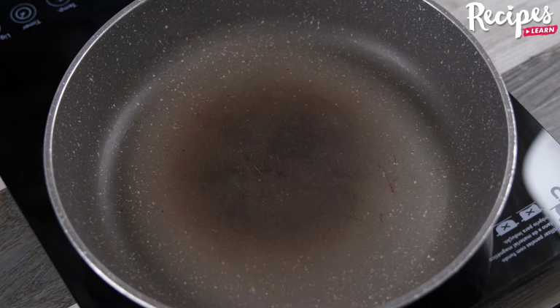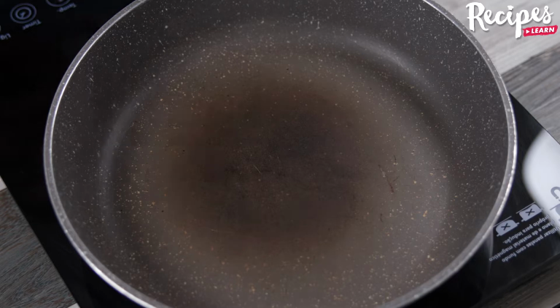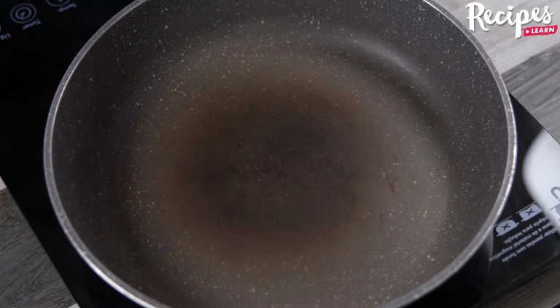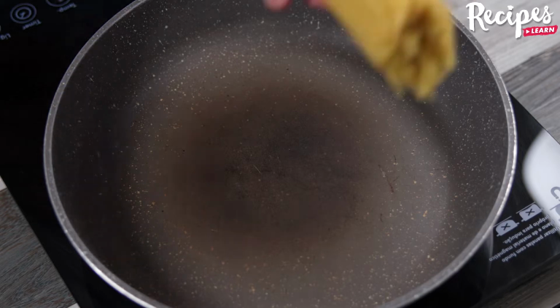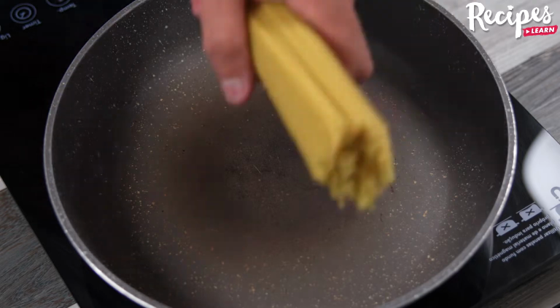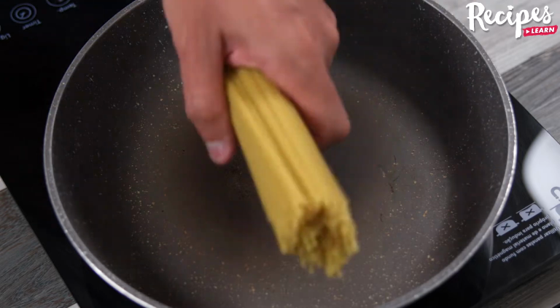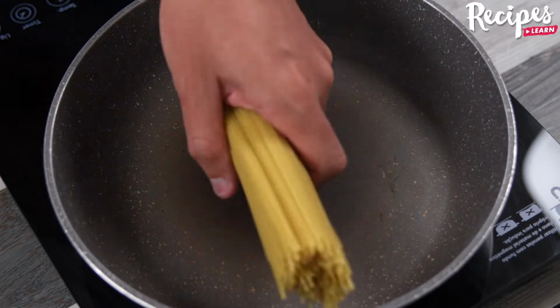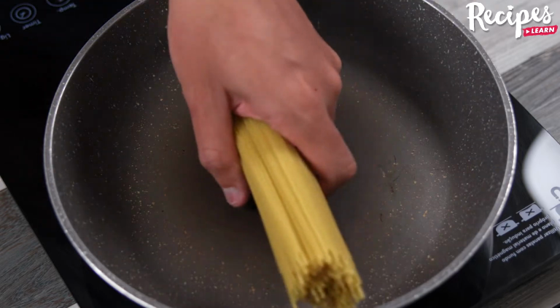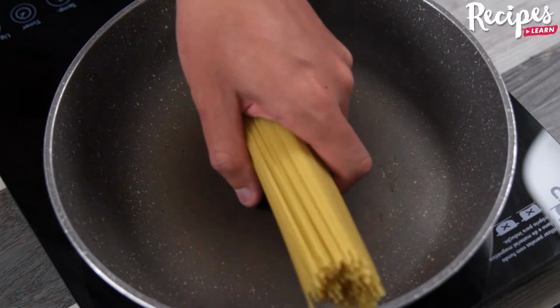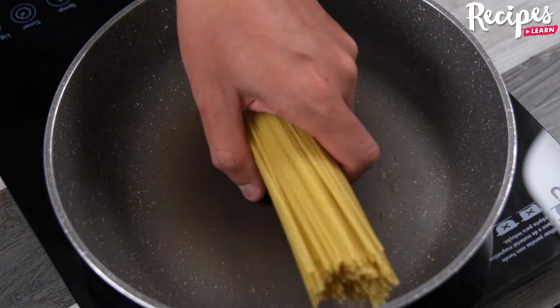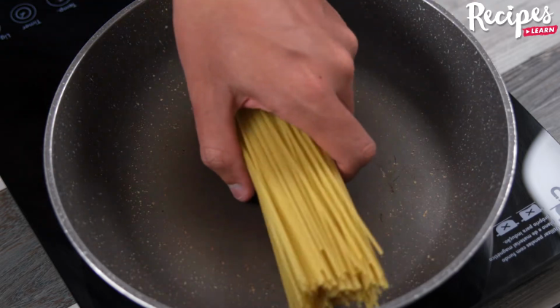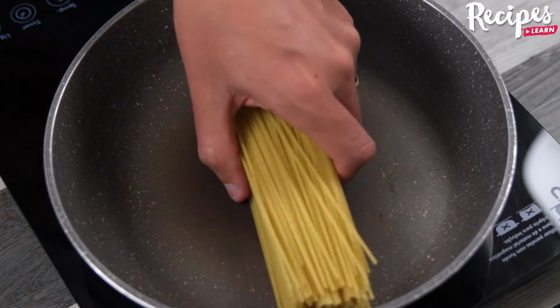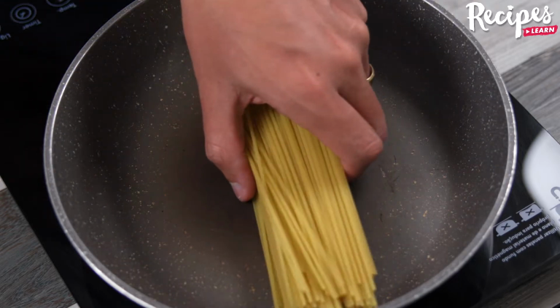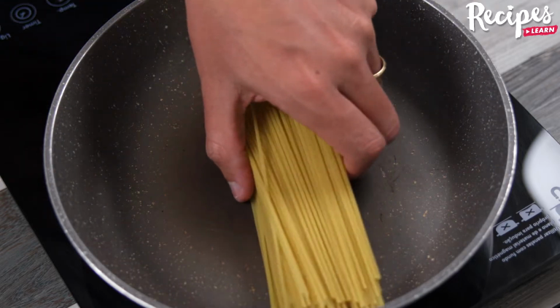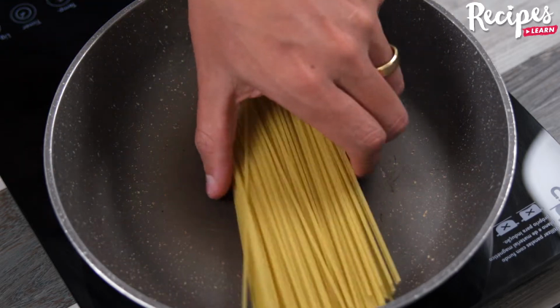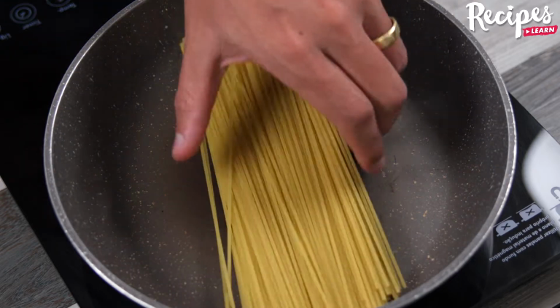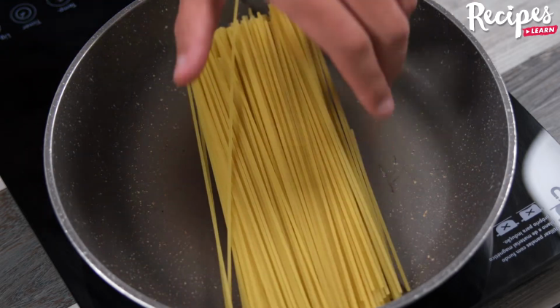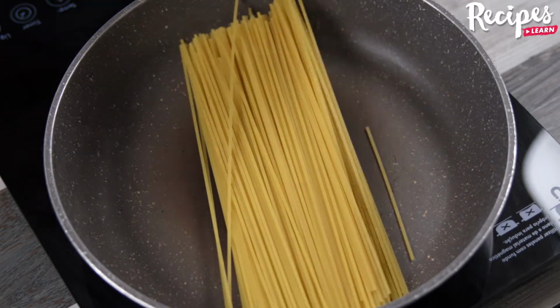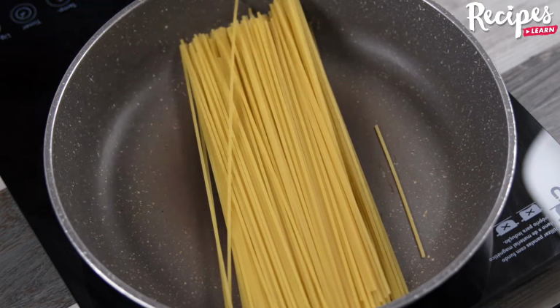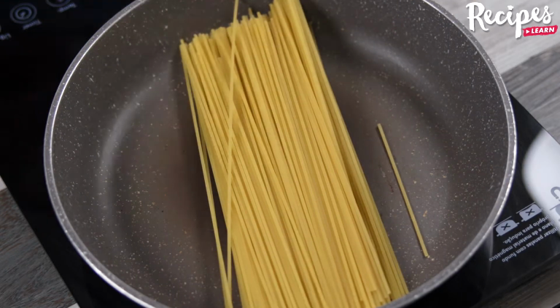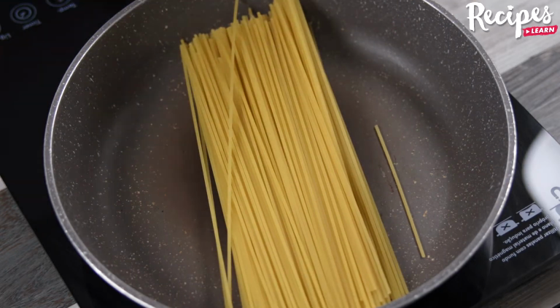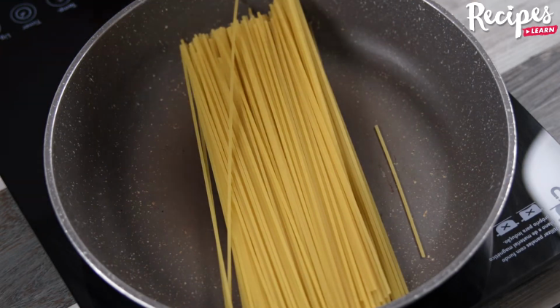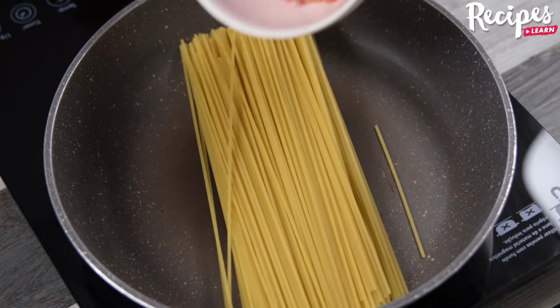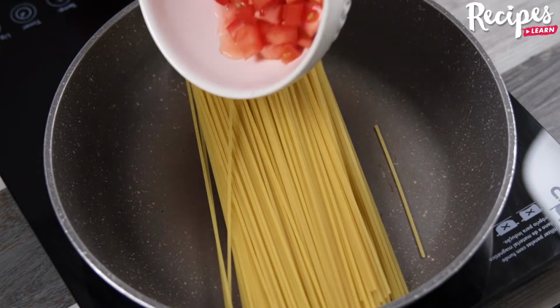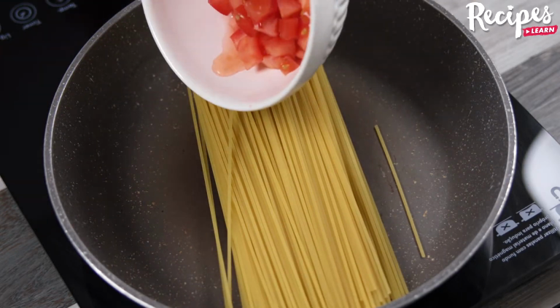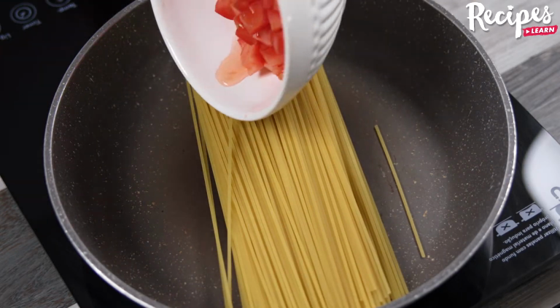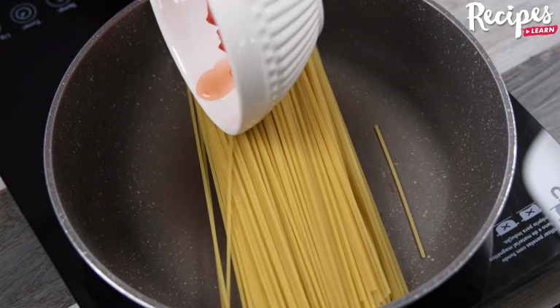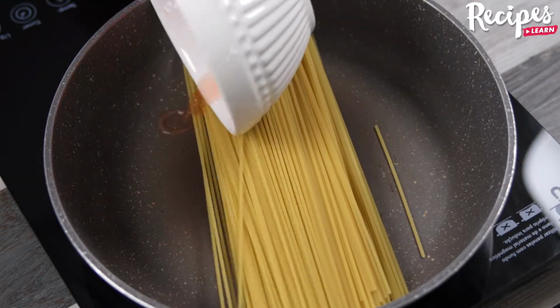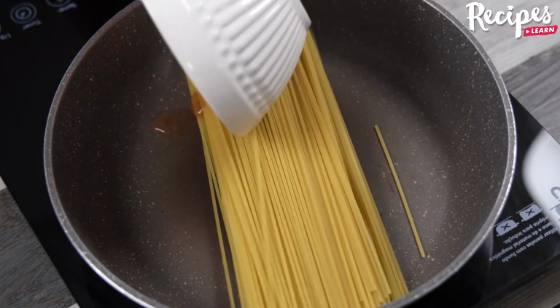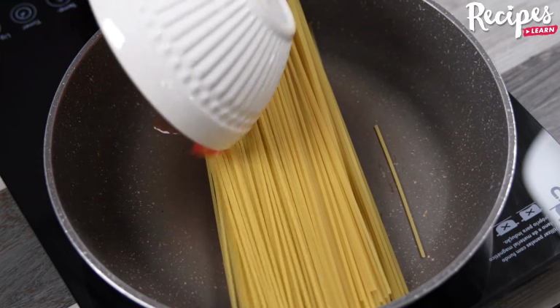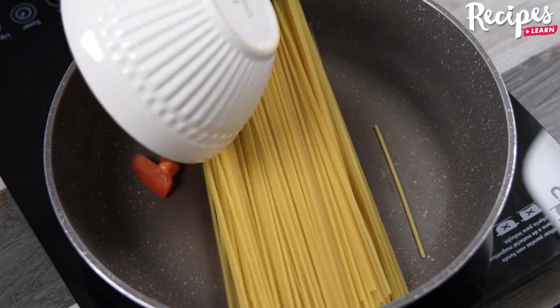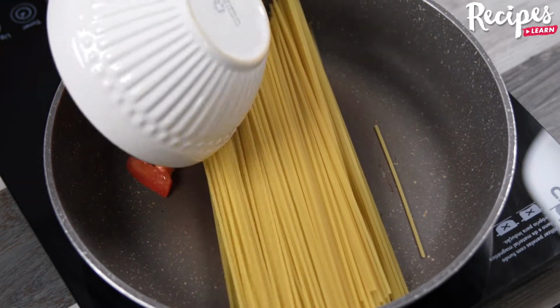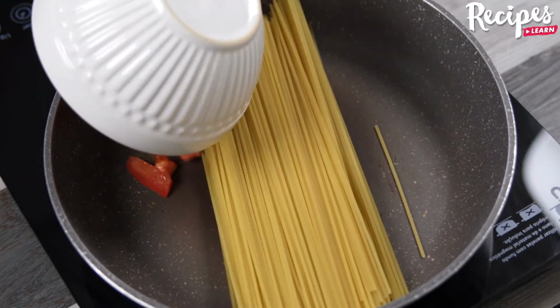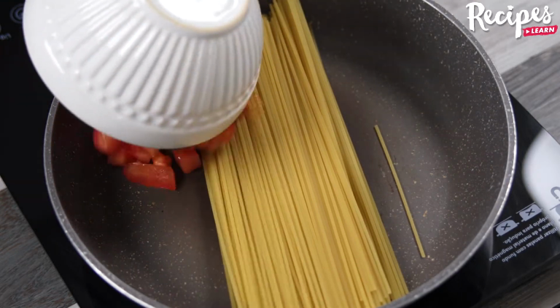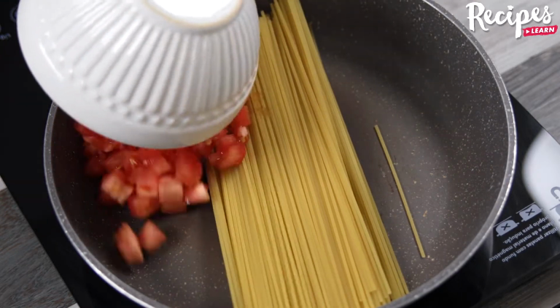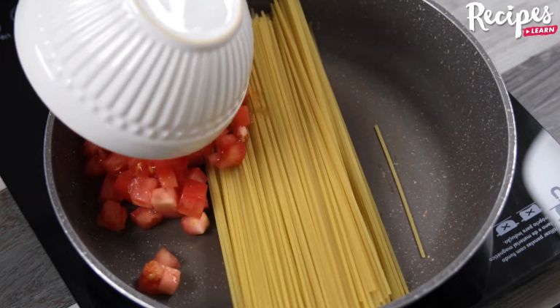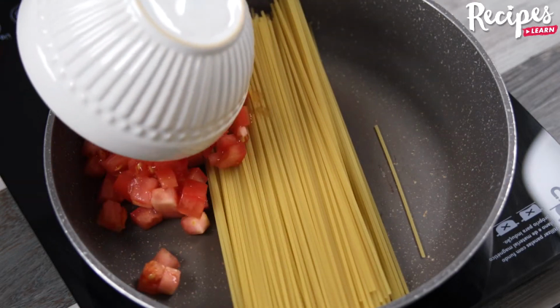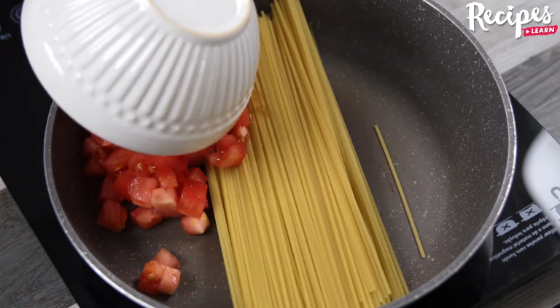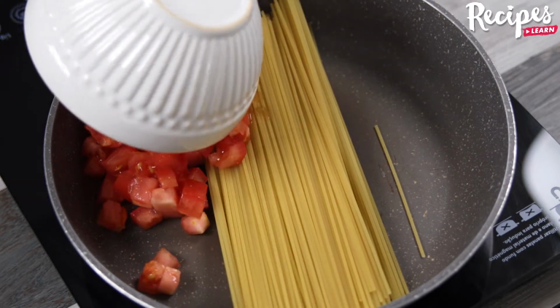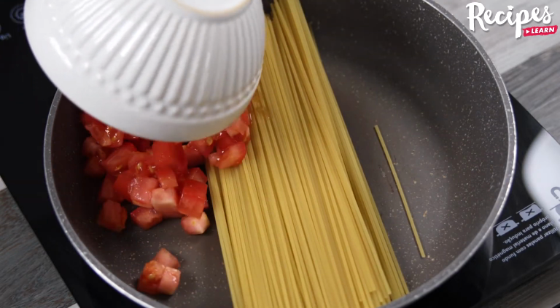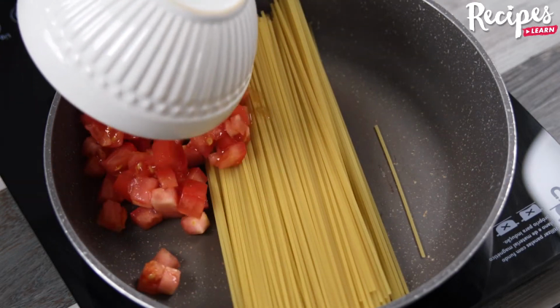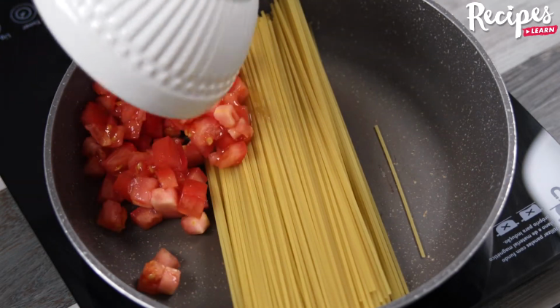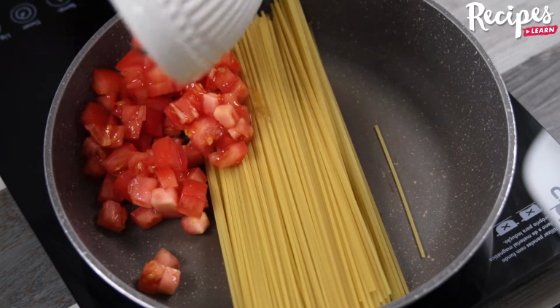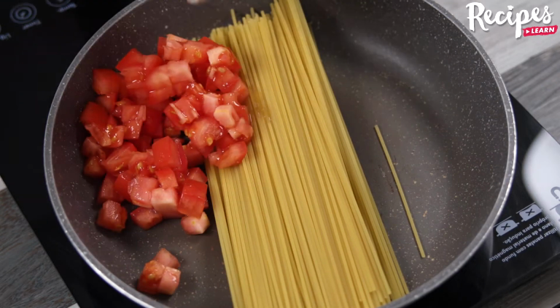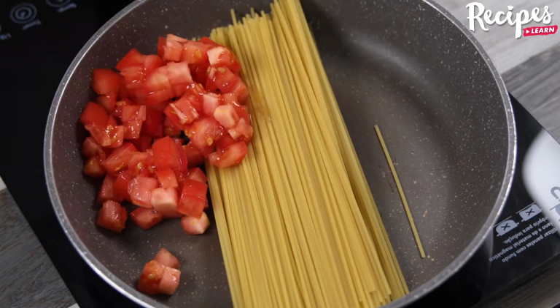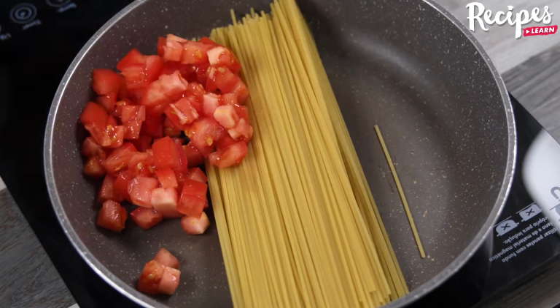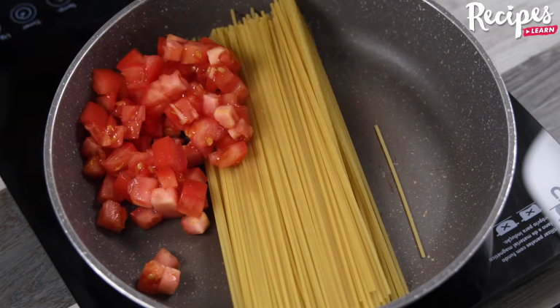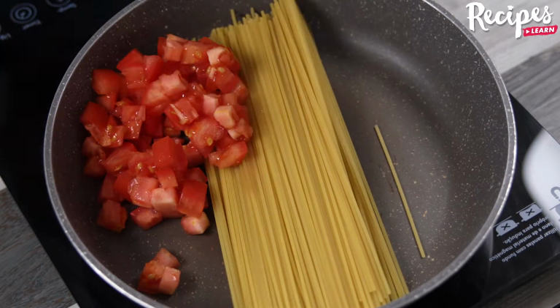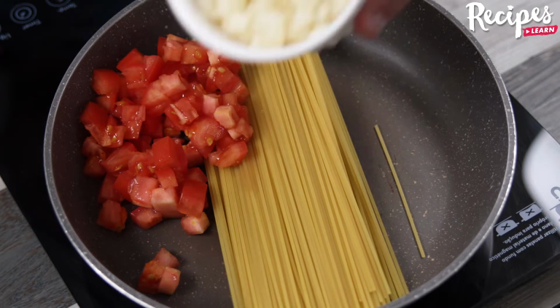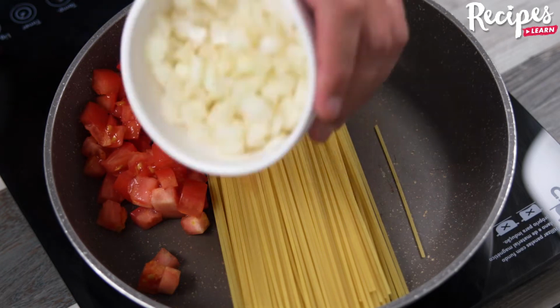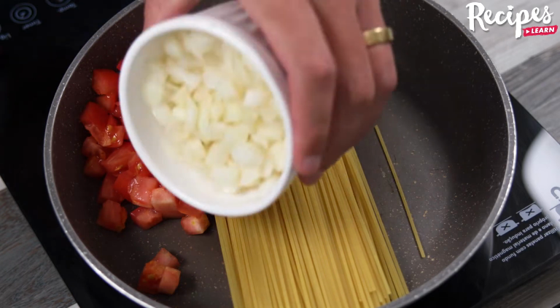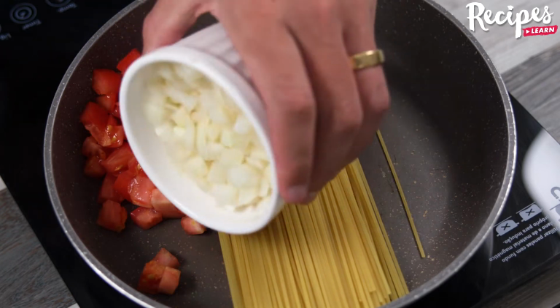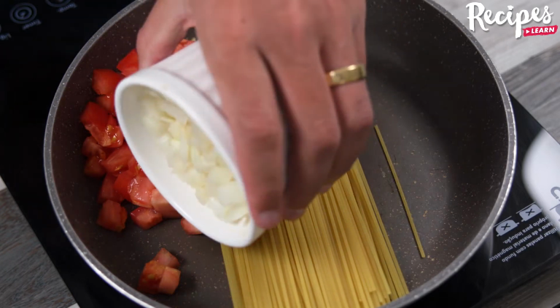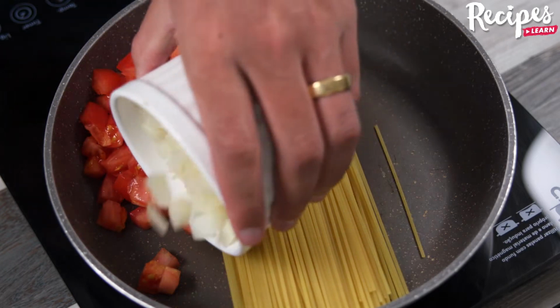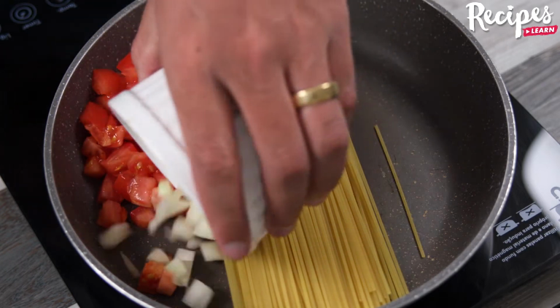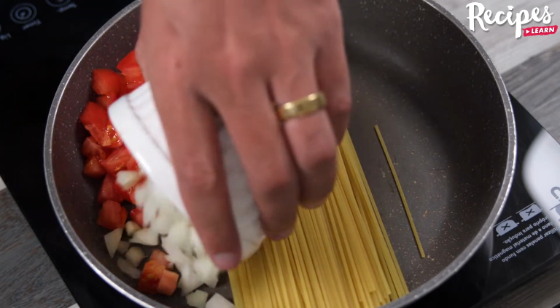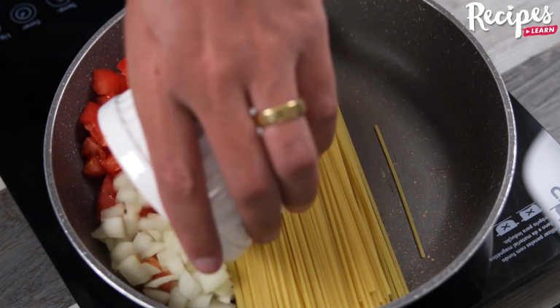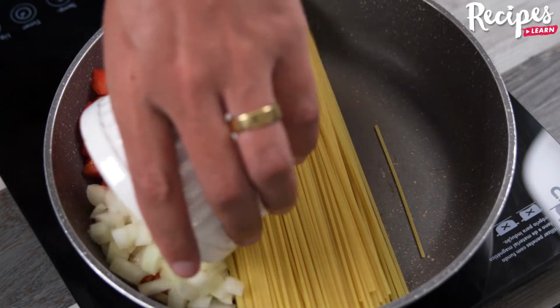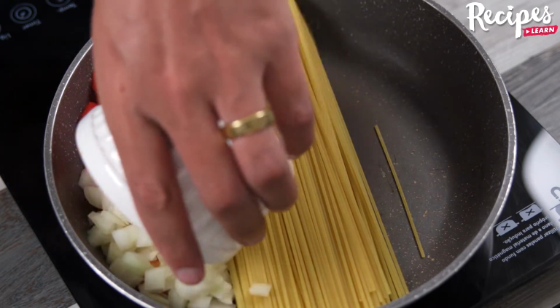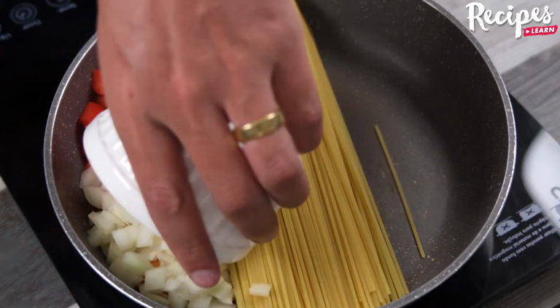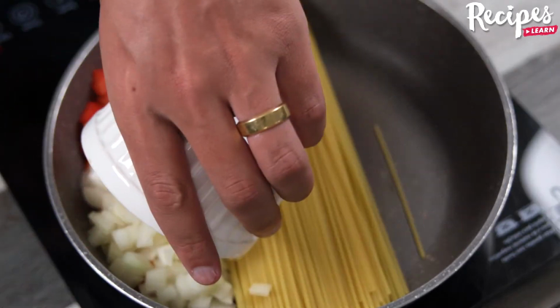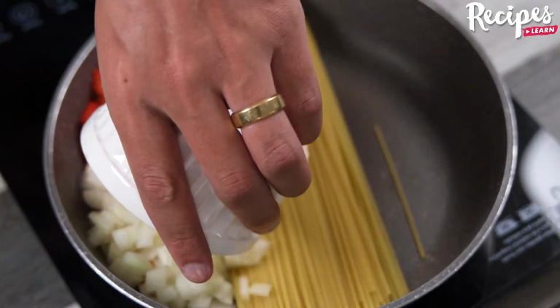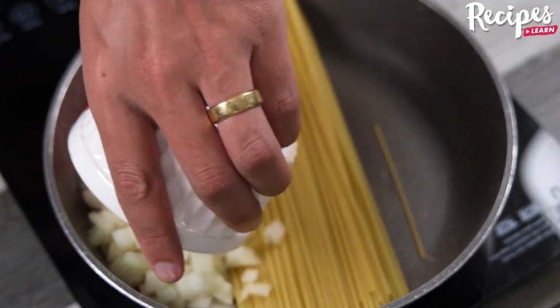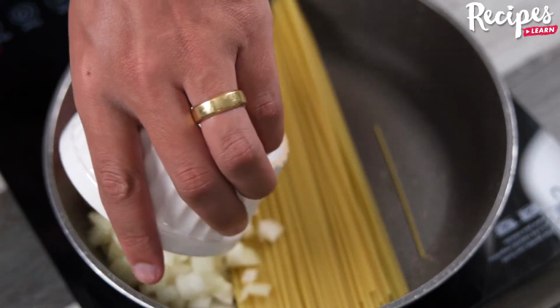After I discovered this recipe, I only make pasta like this. In a pot, add 250 grams of pasta.